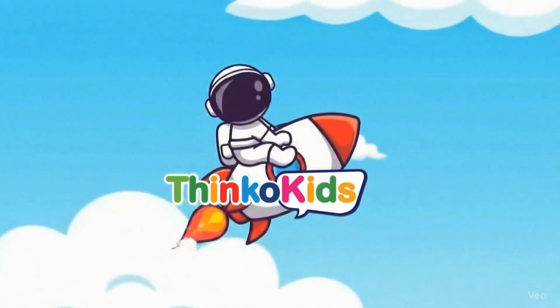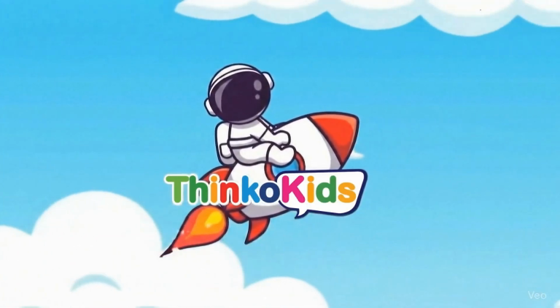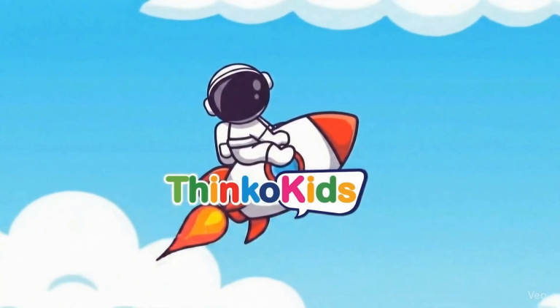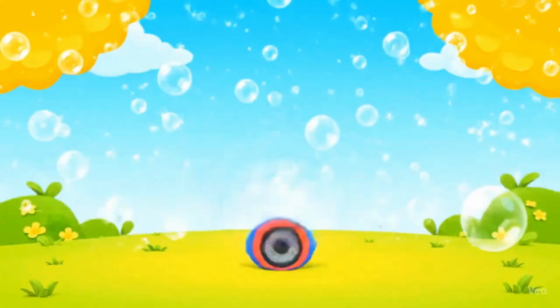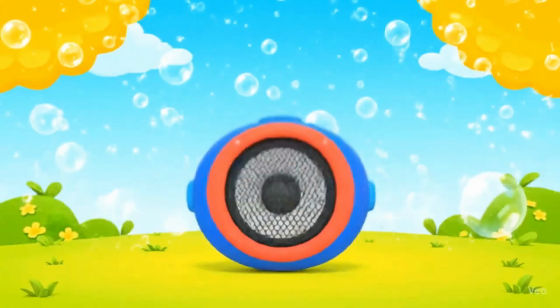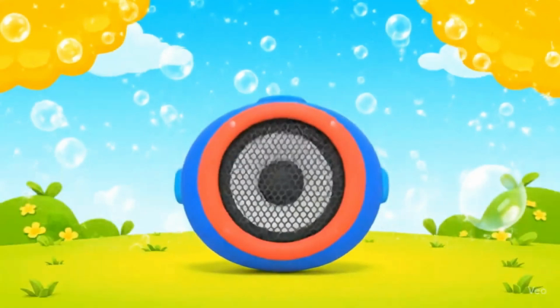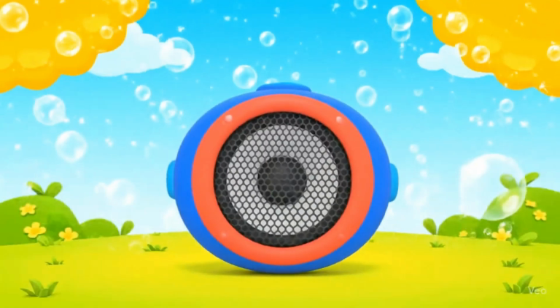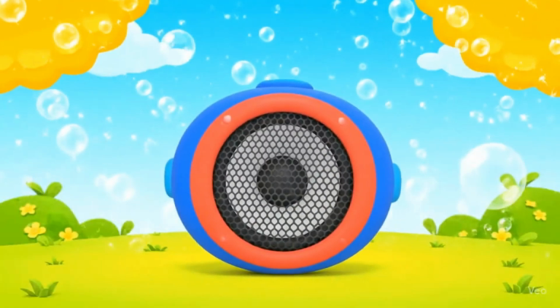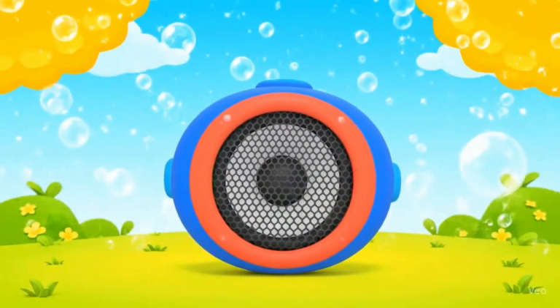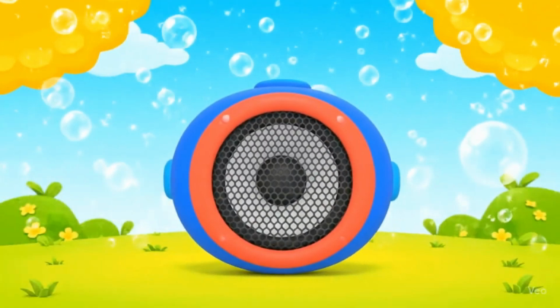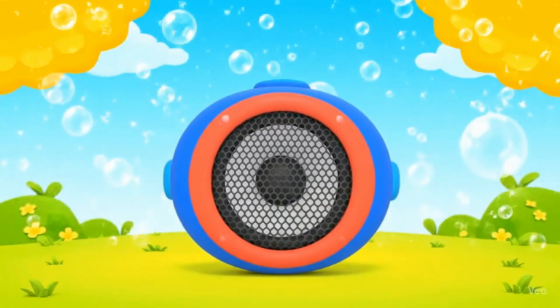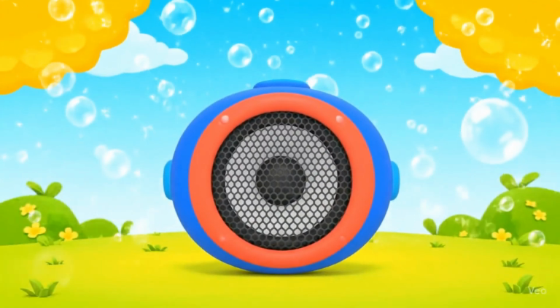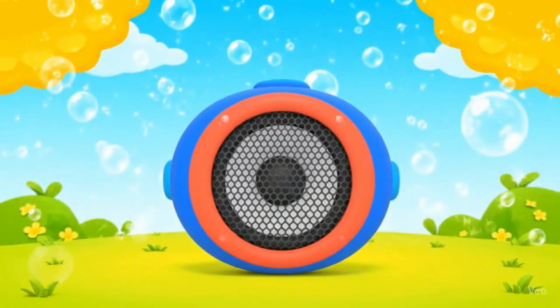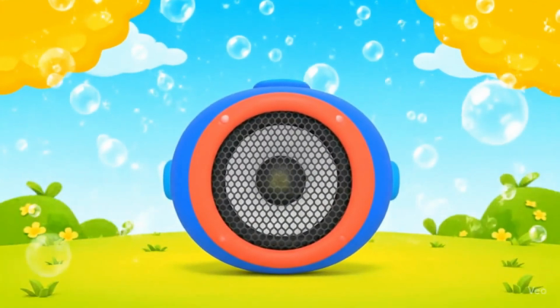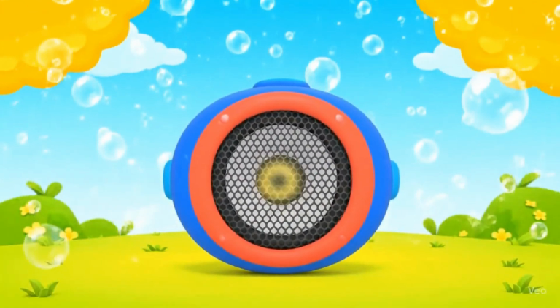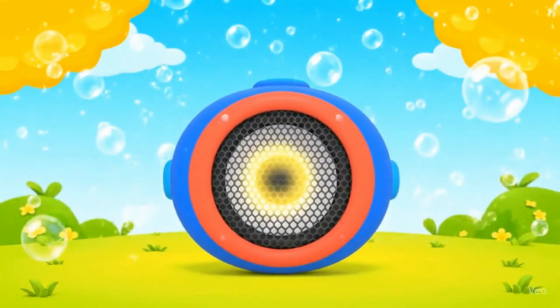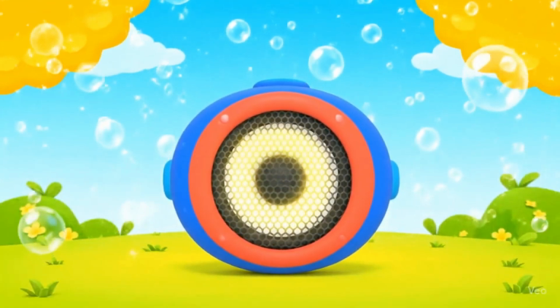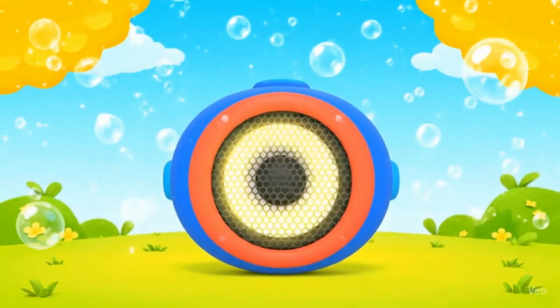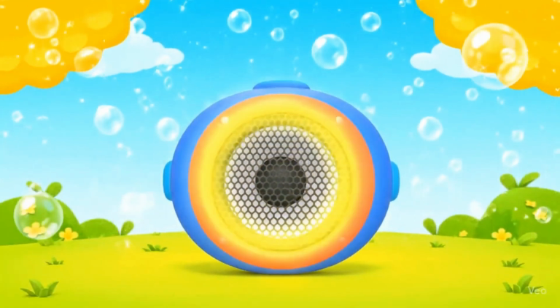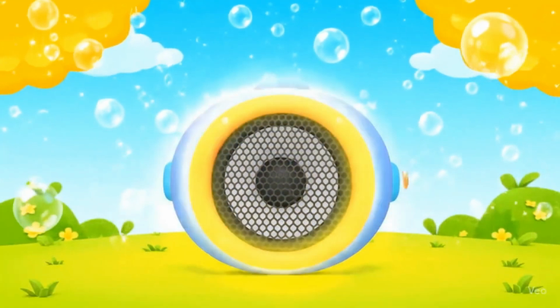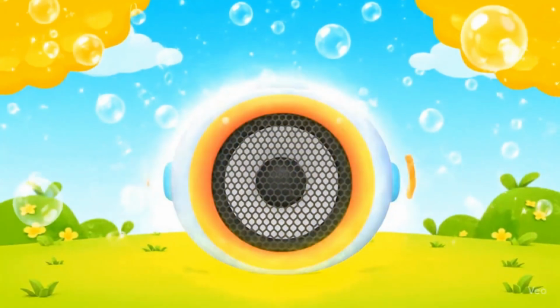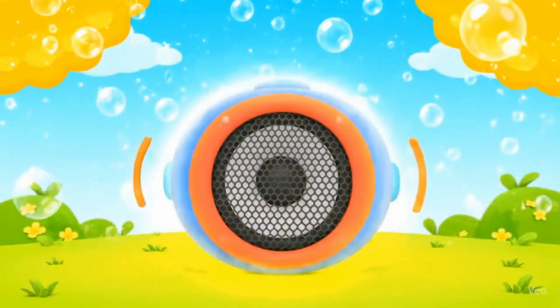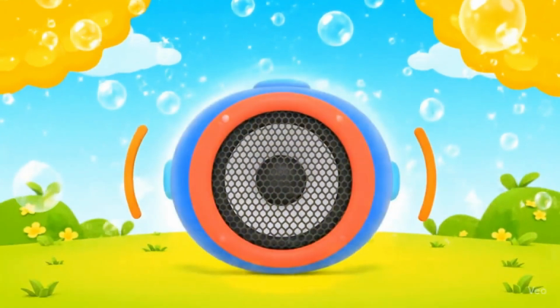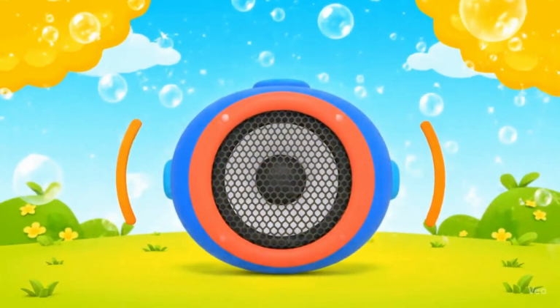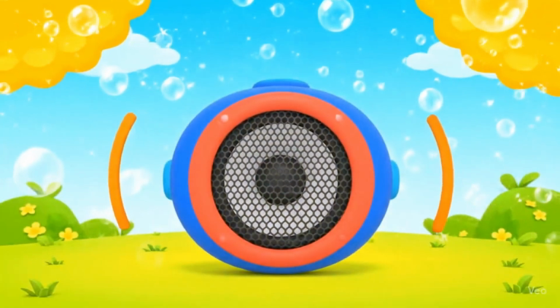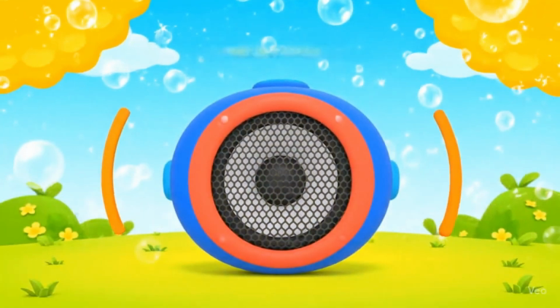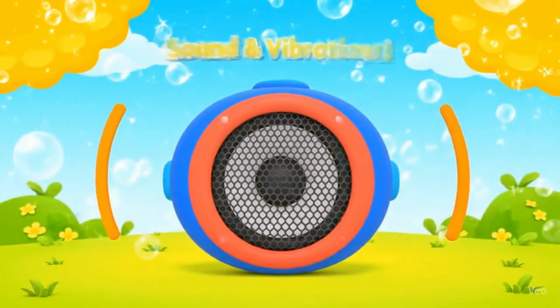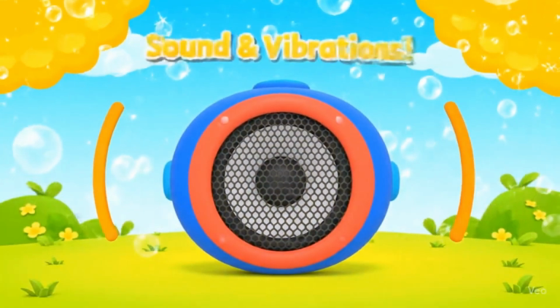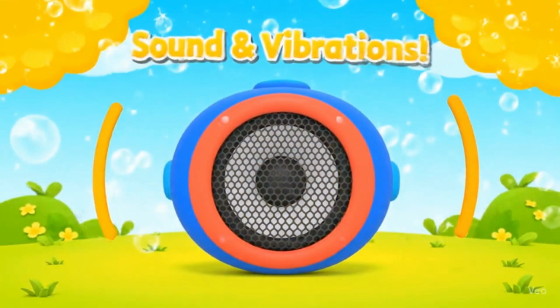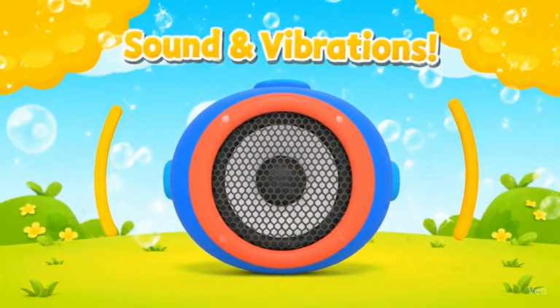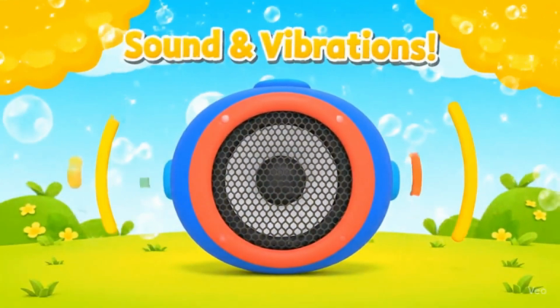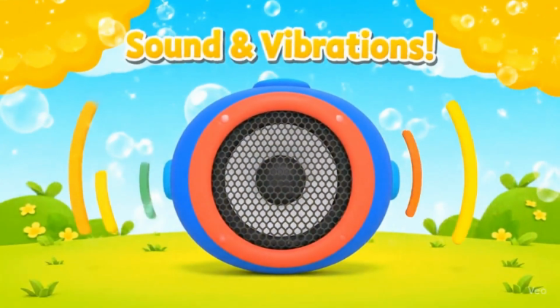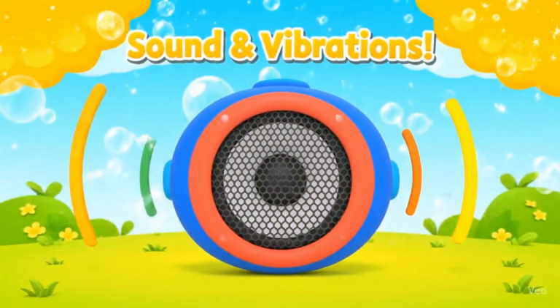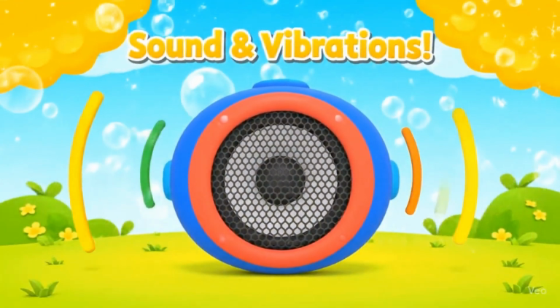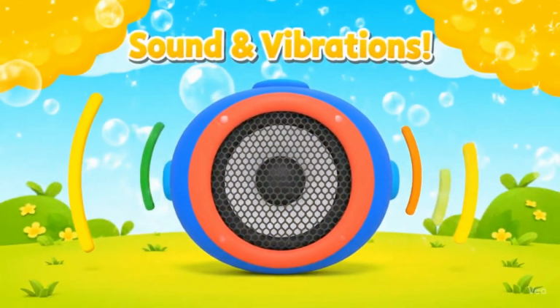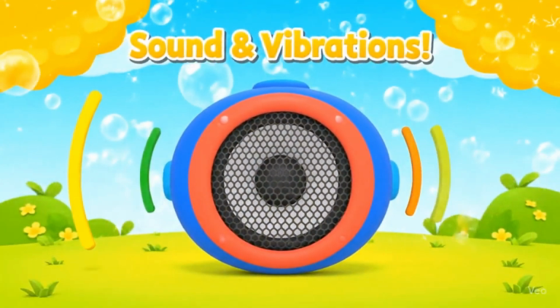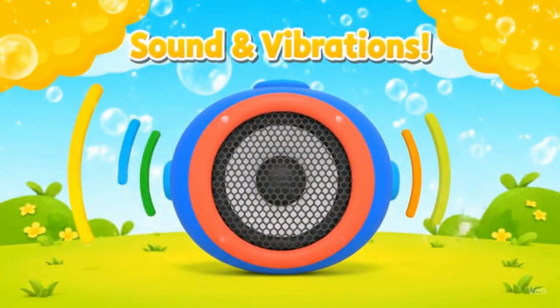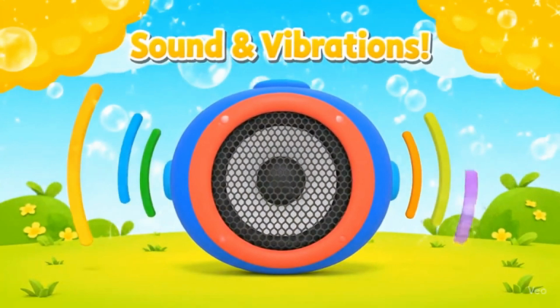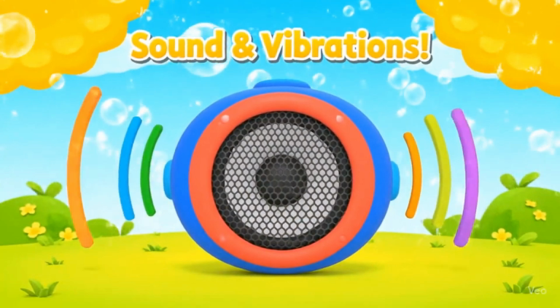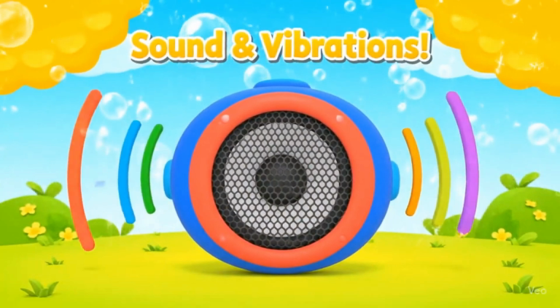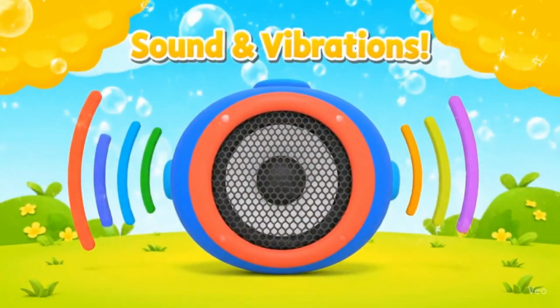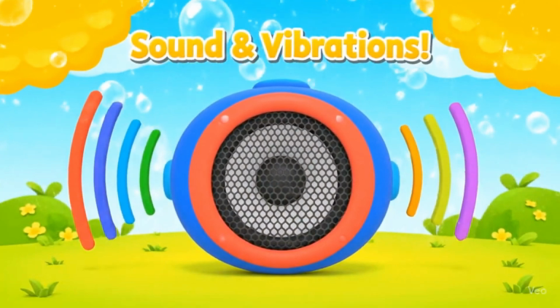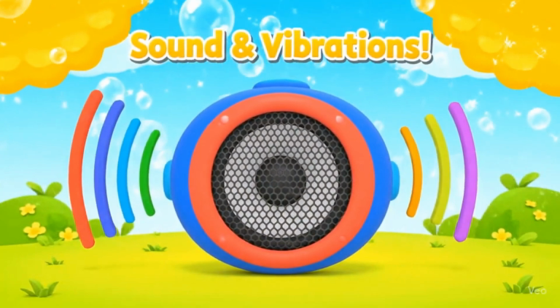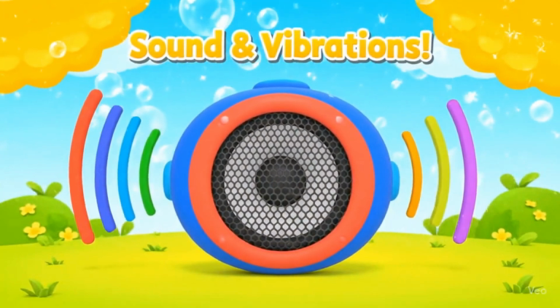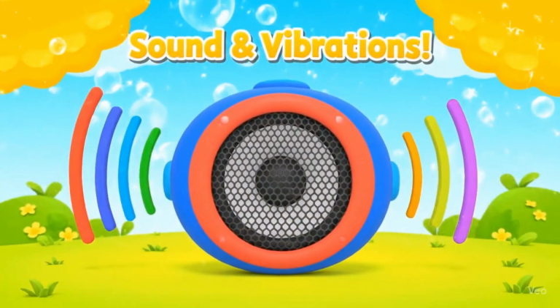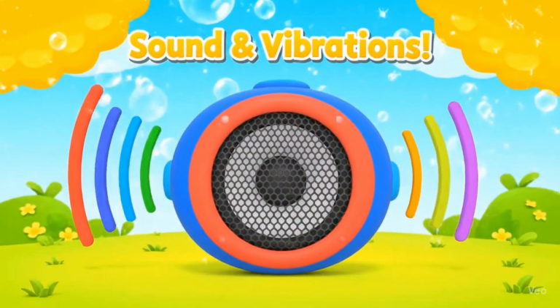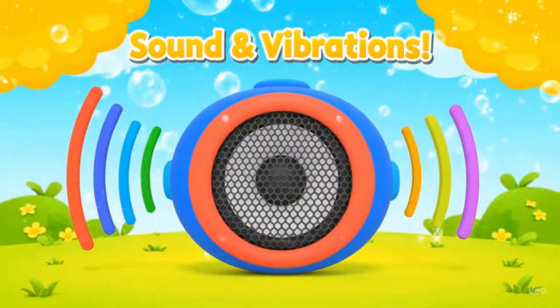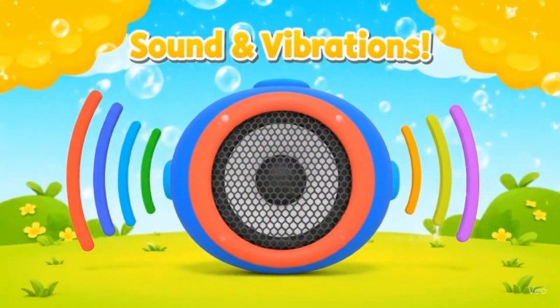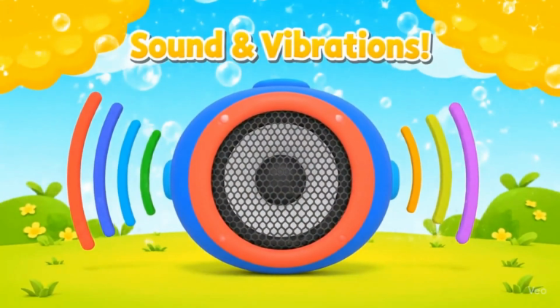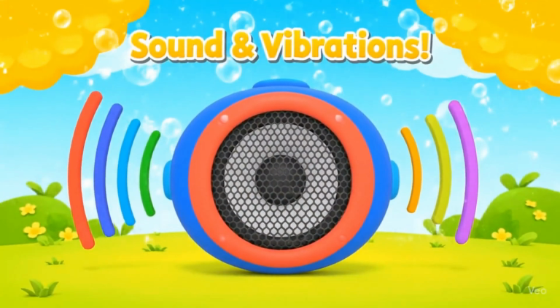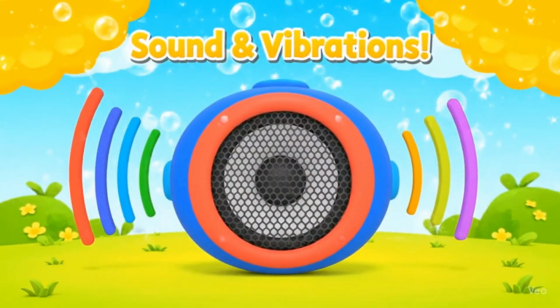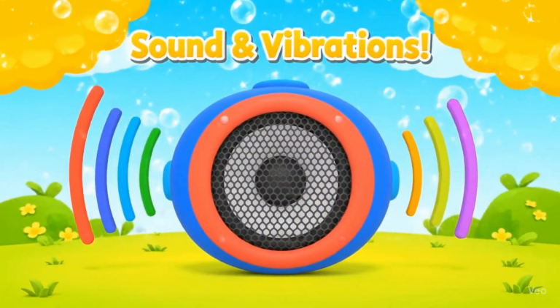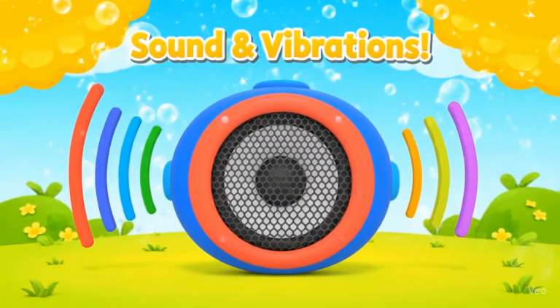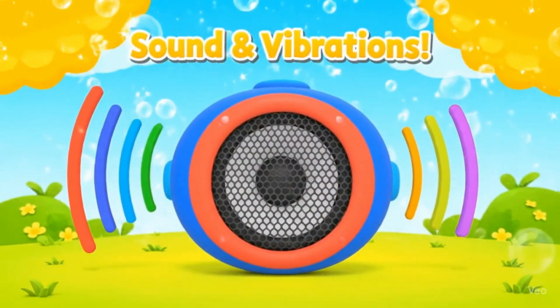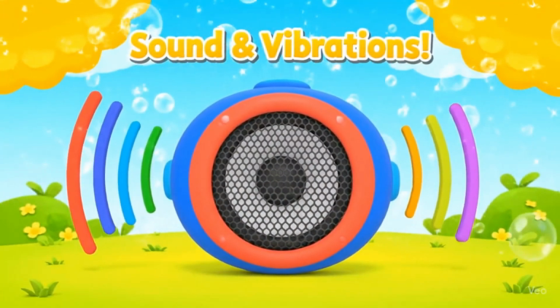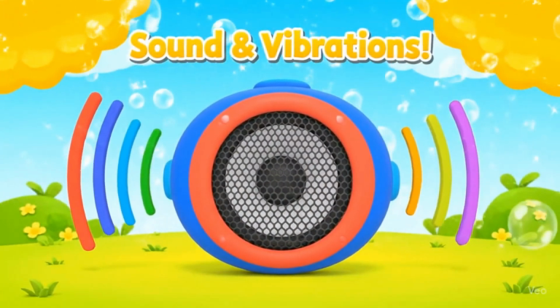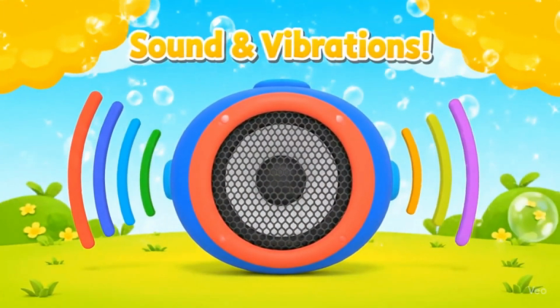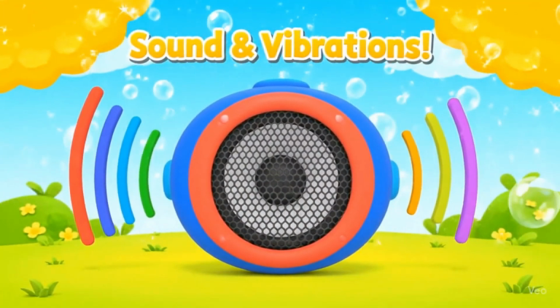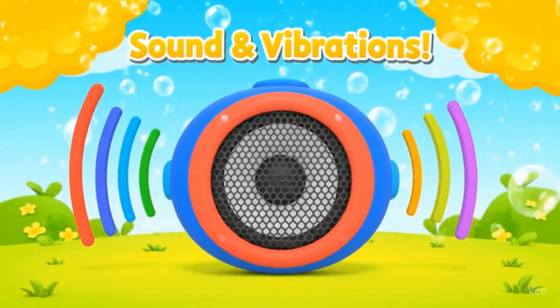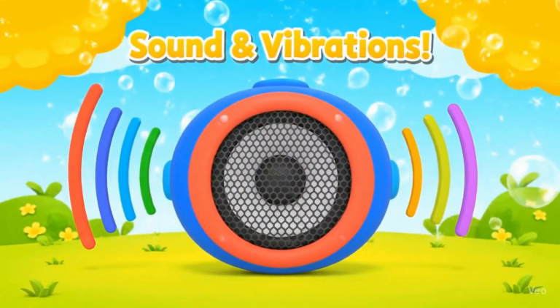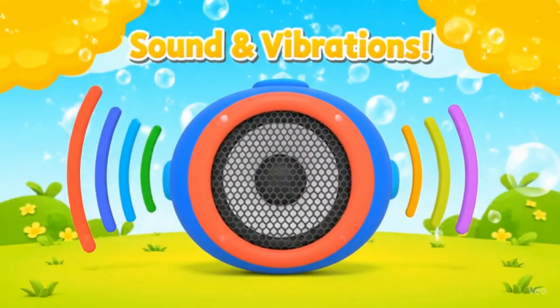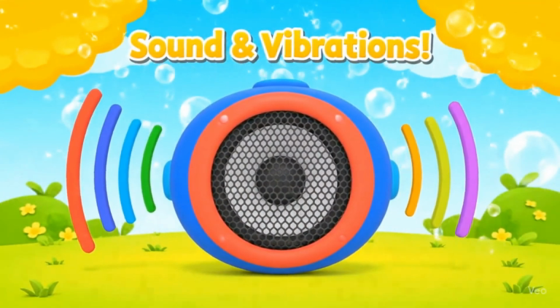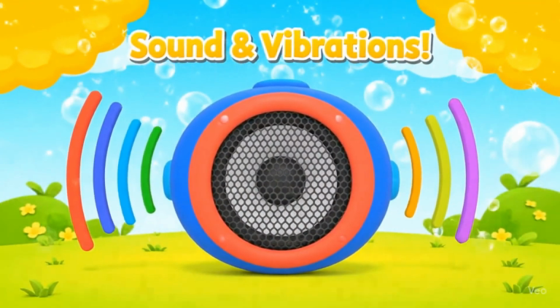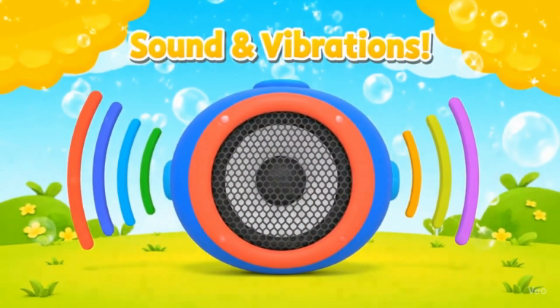Hi friends! Today we're exploring sound and vibrations. Let's see how sound is made.